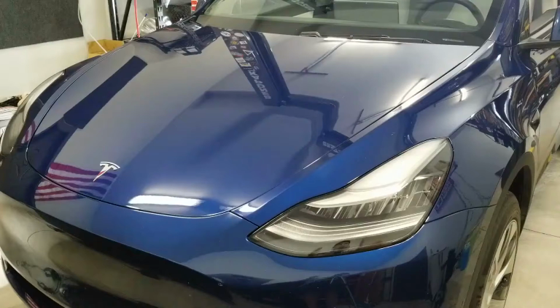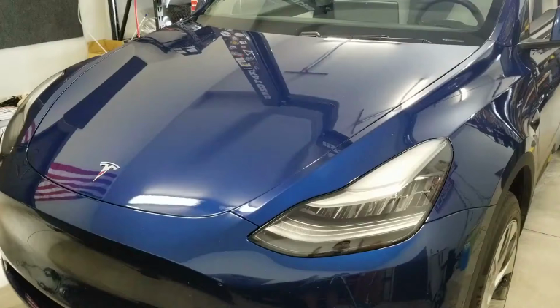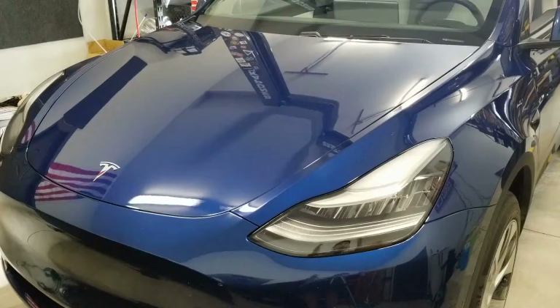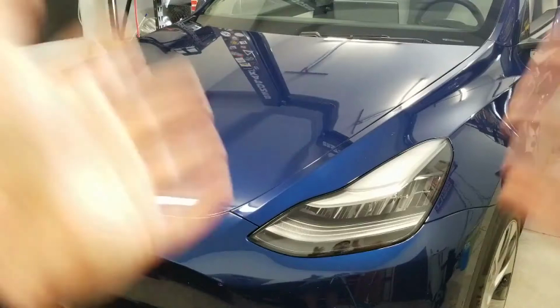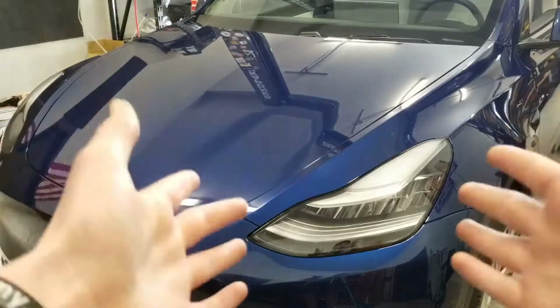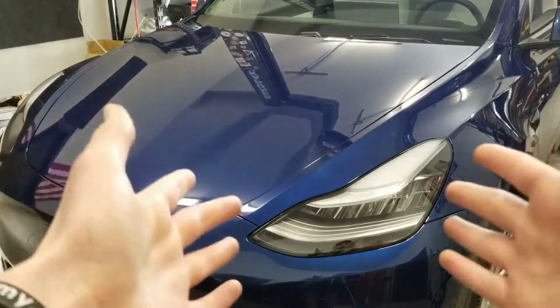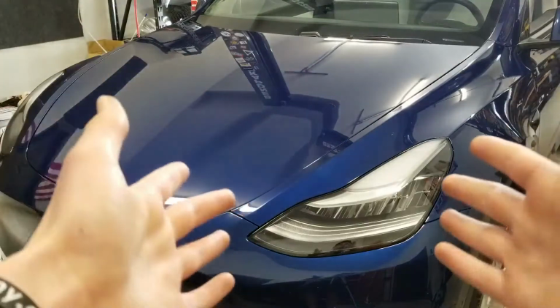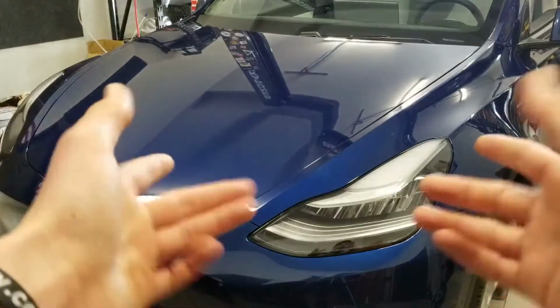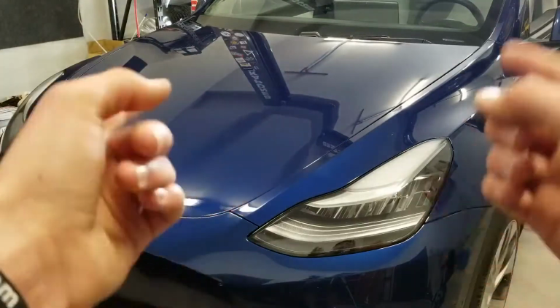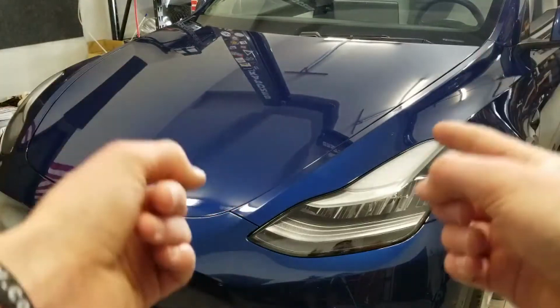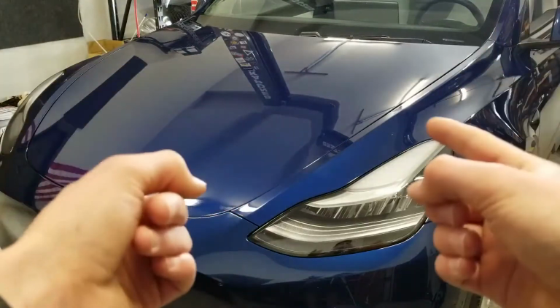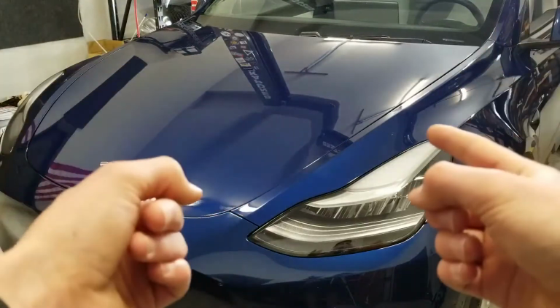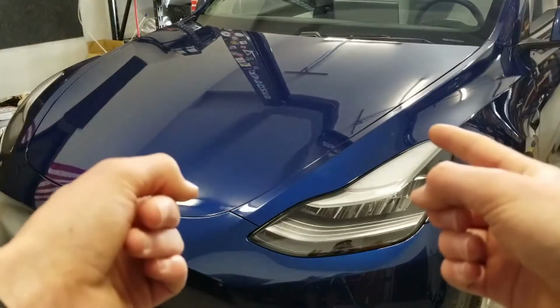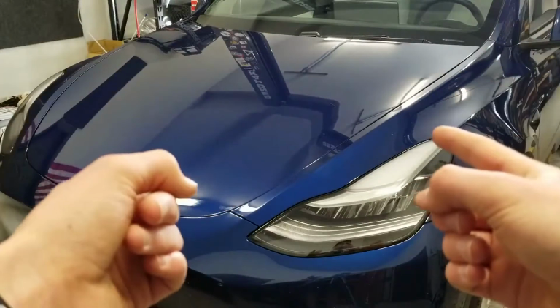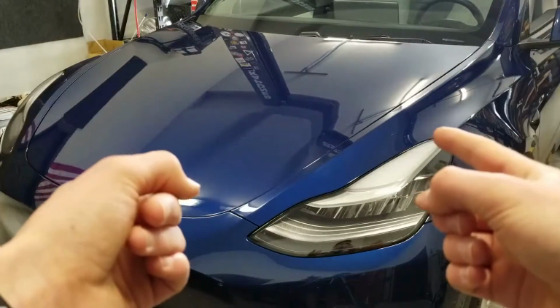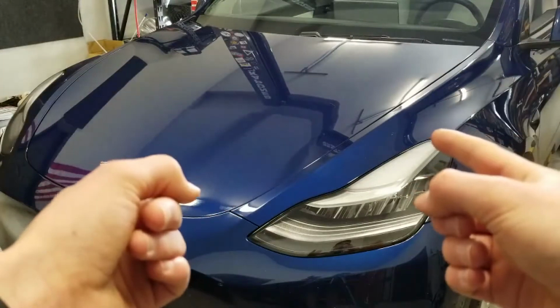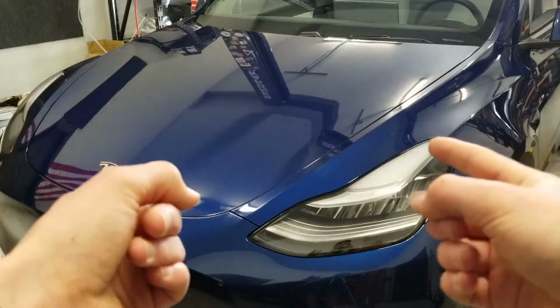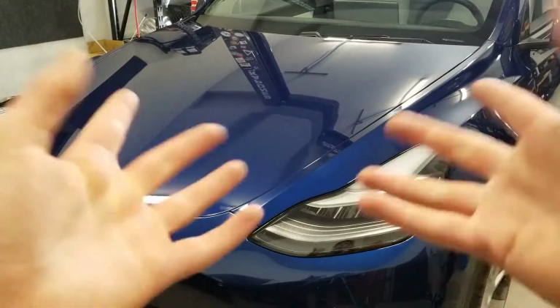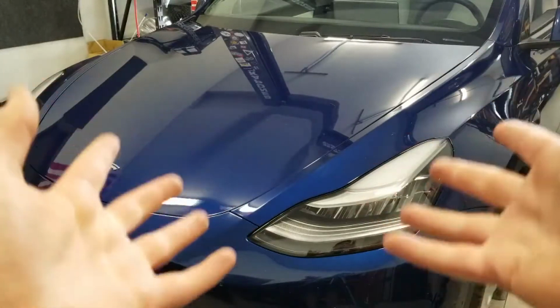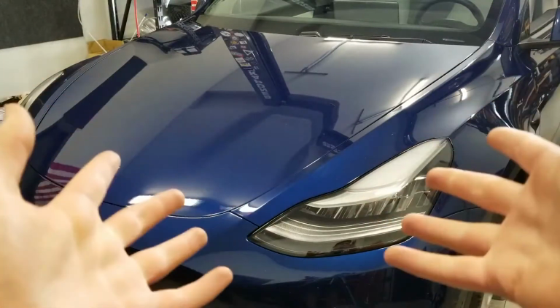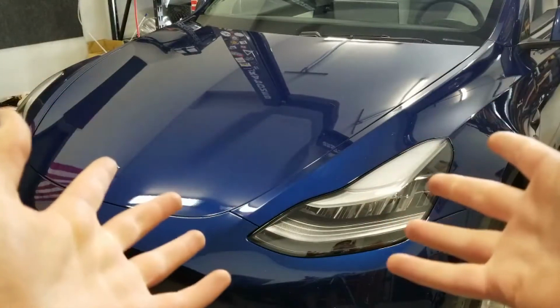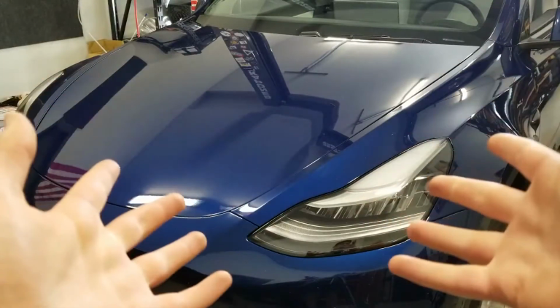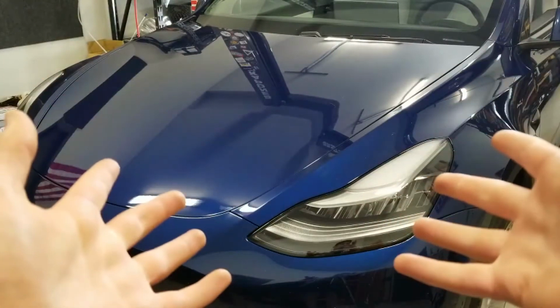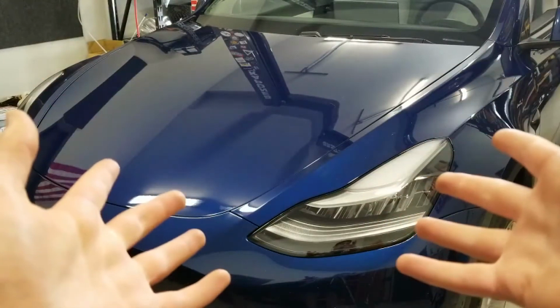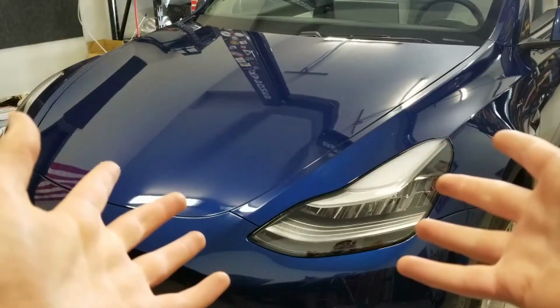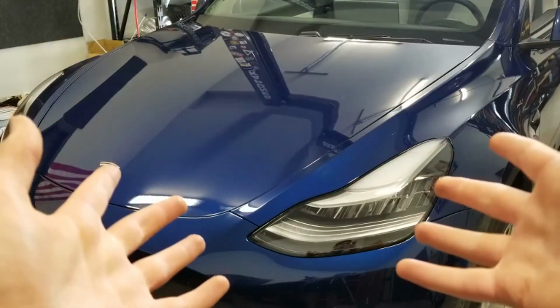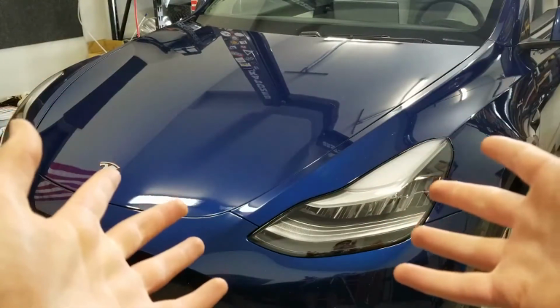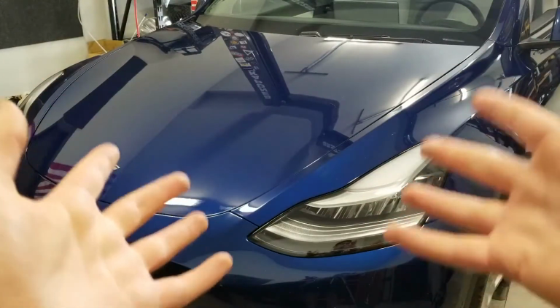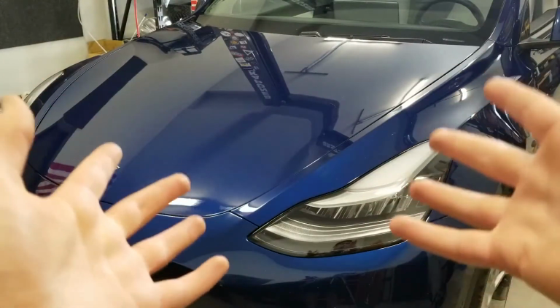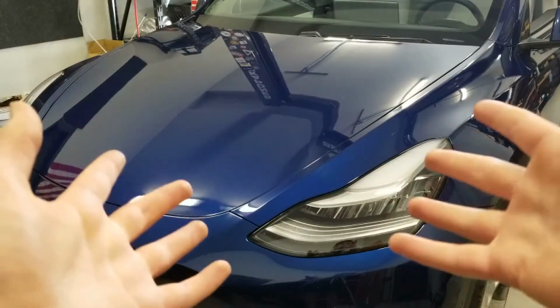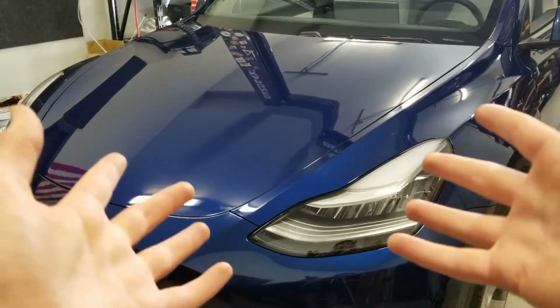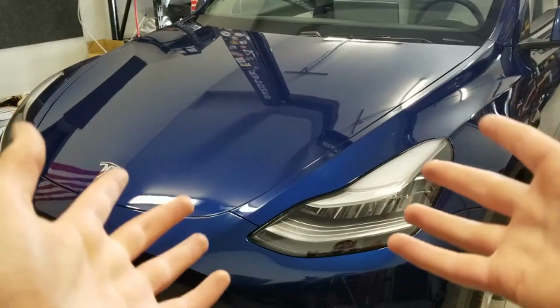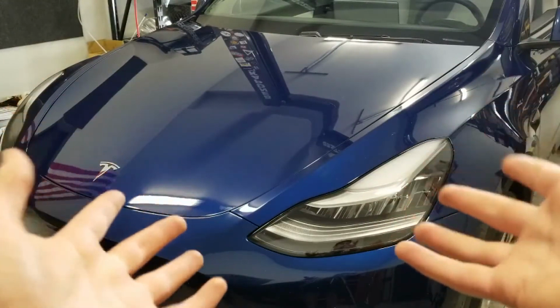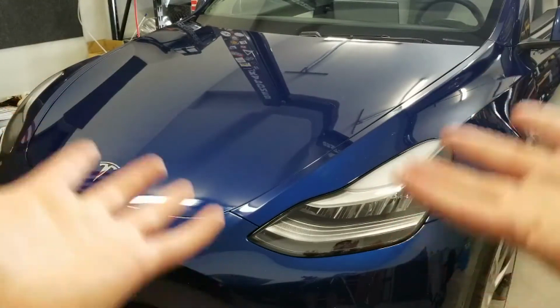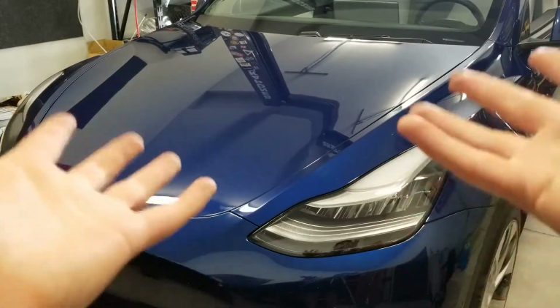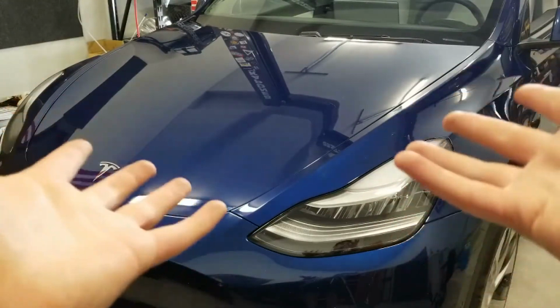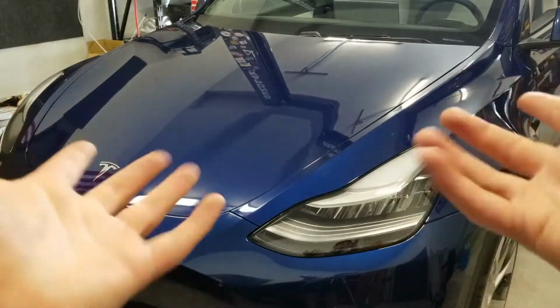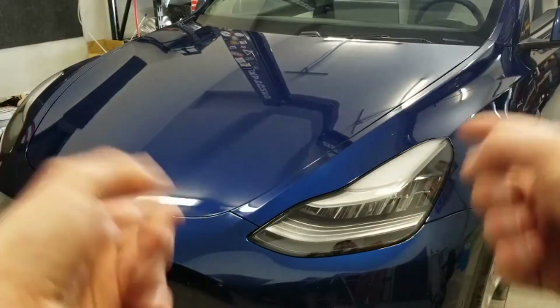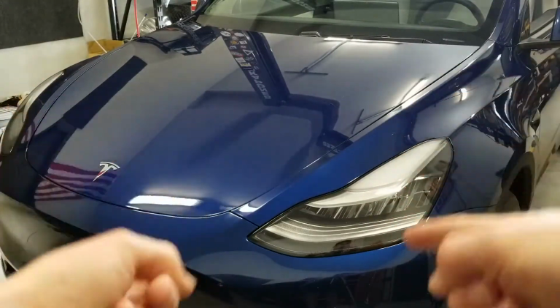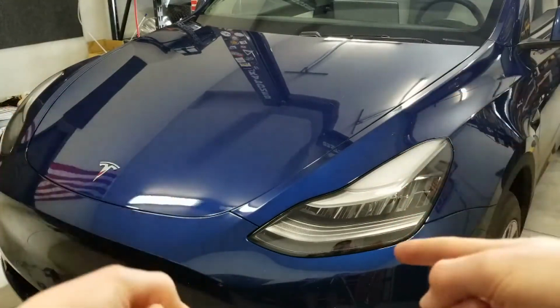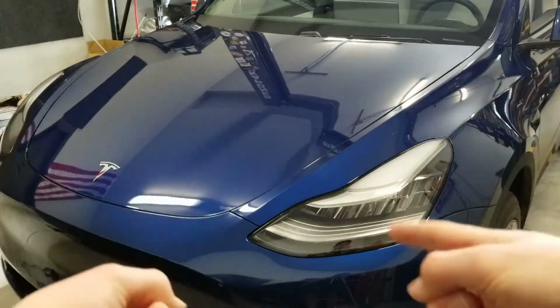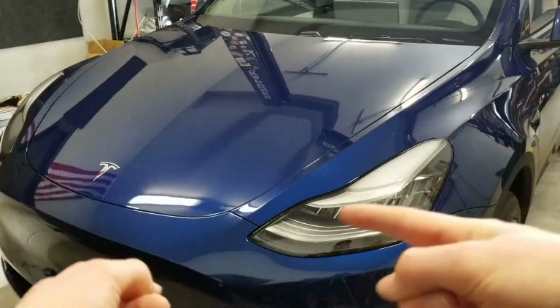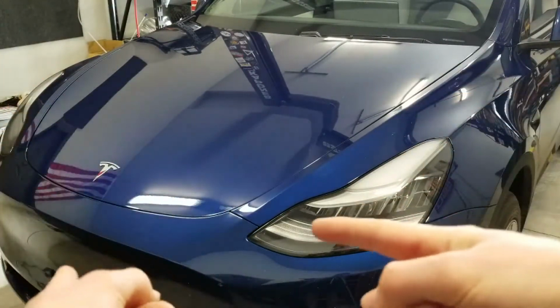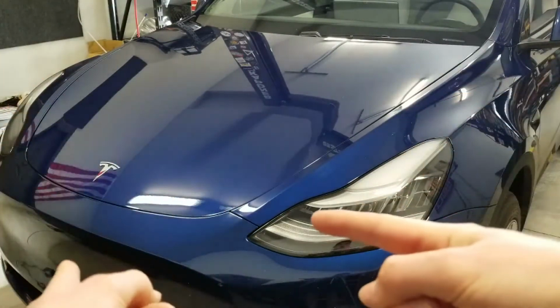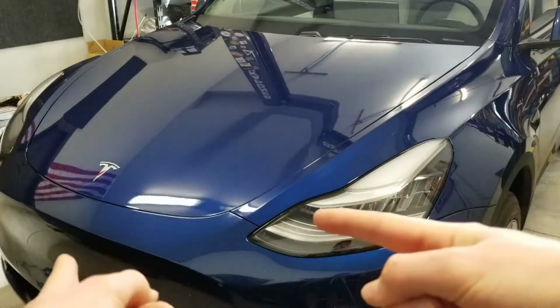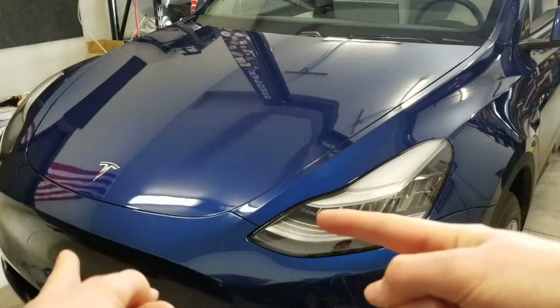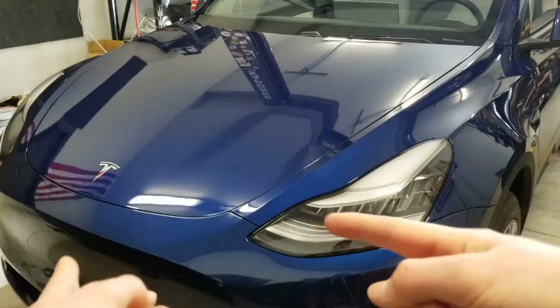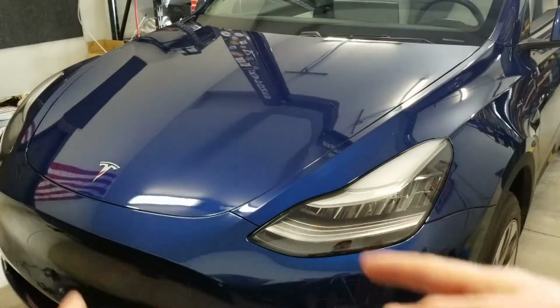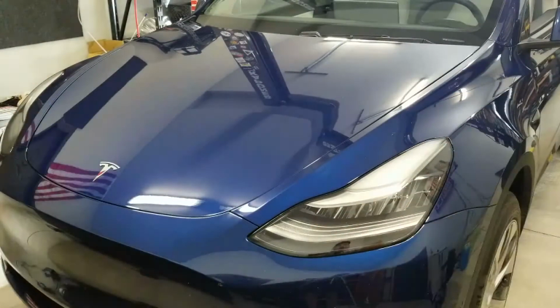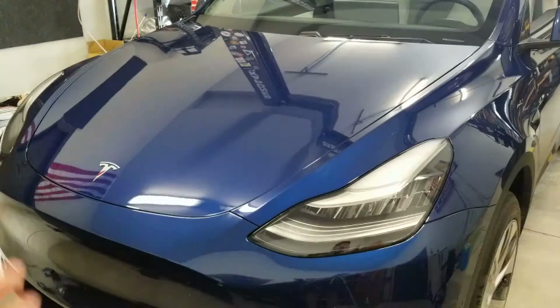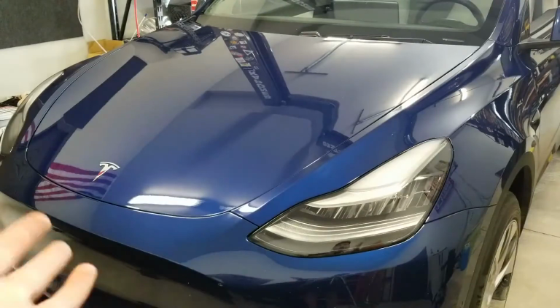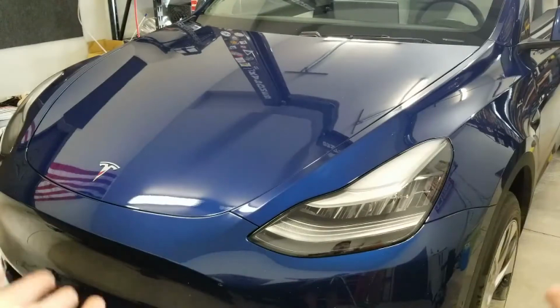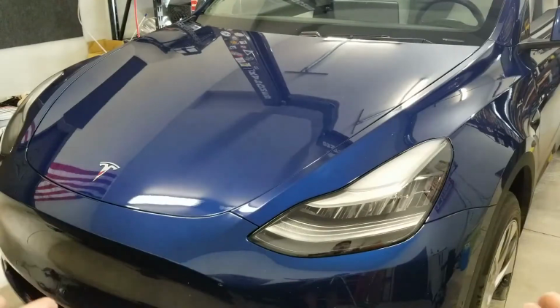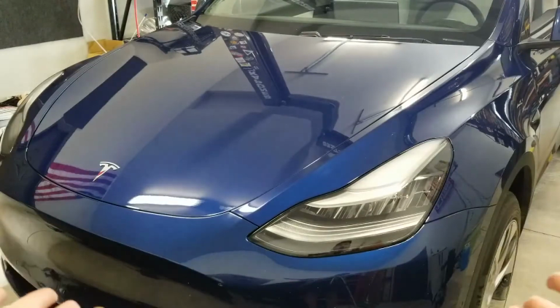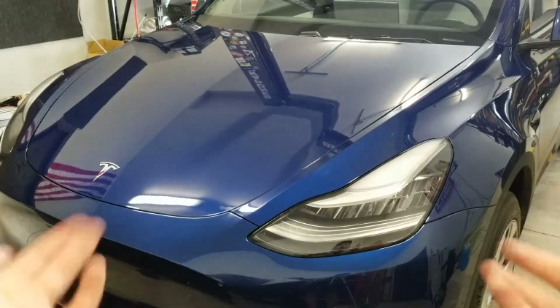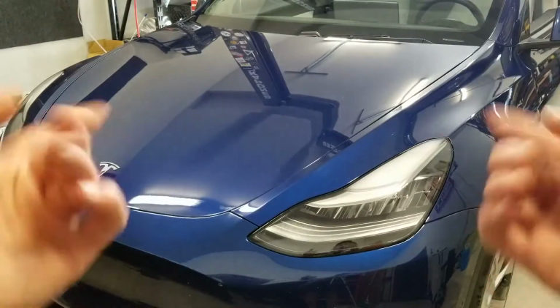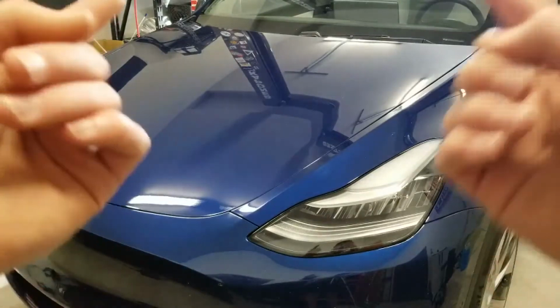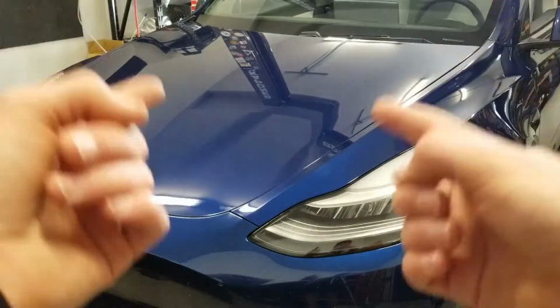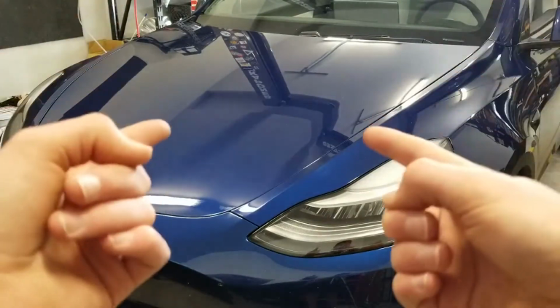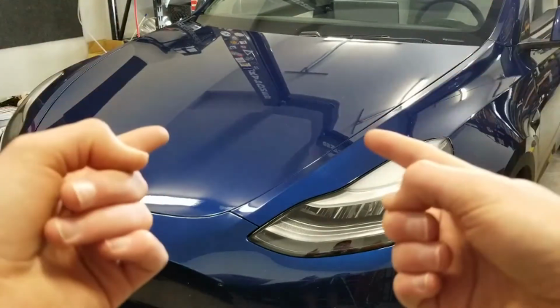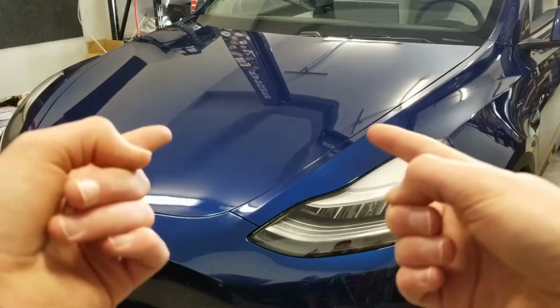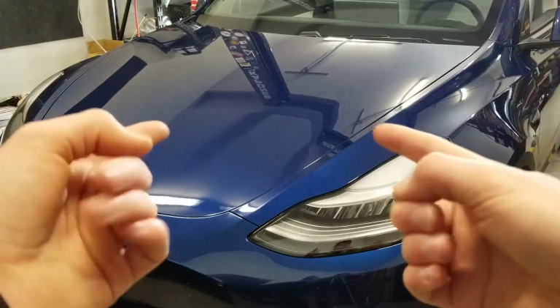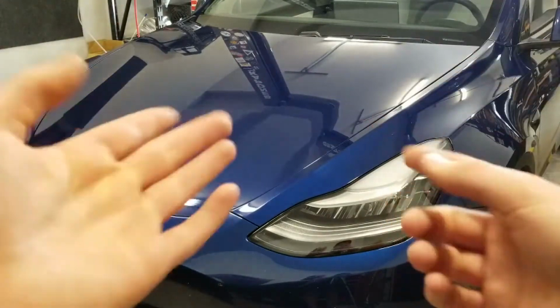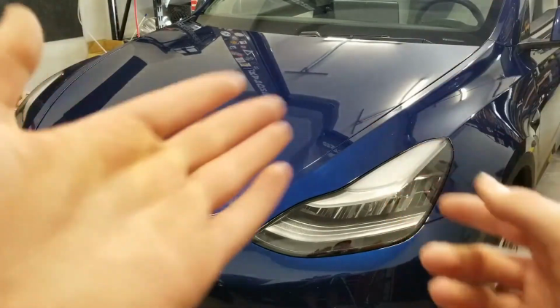Hey guys, I'm the Mahan Mechanic, and today I'm going to be showing you how to properly raise up your Tesla Model Y. Let's get into it.